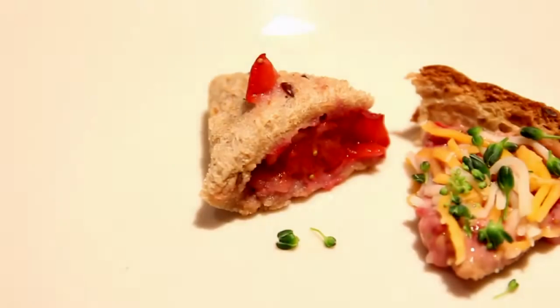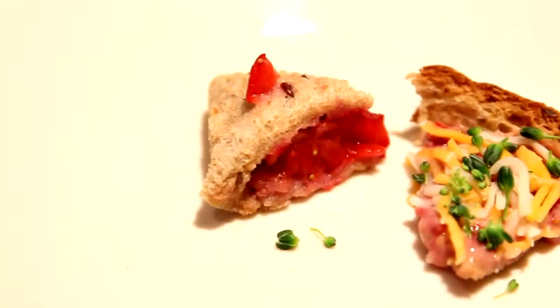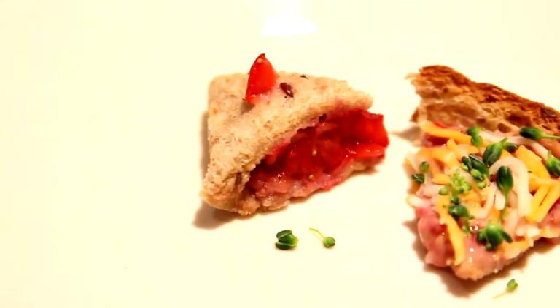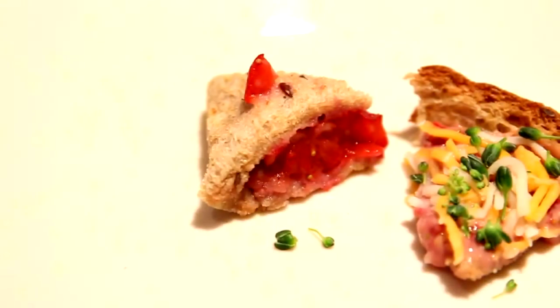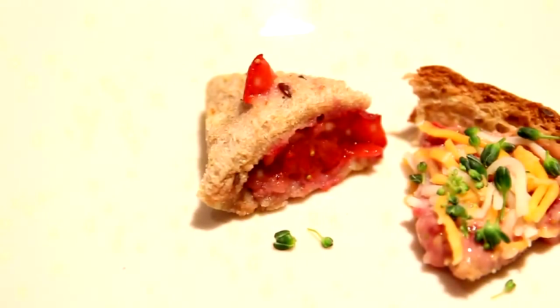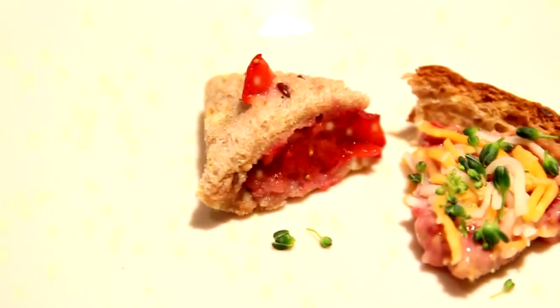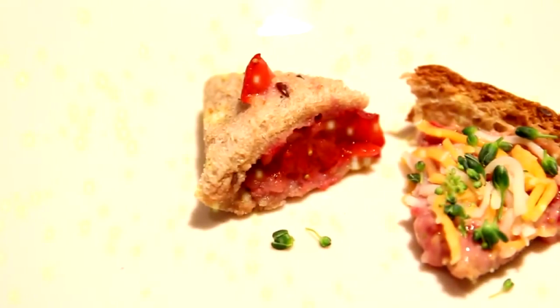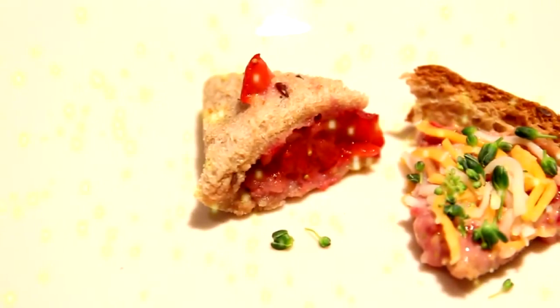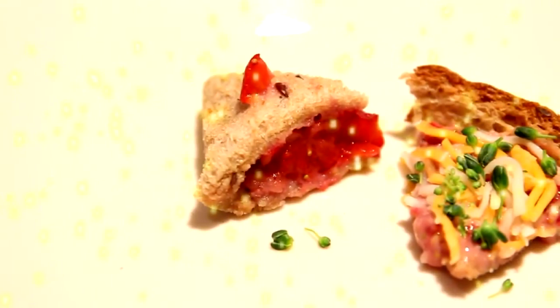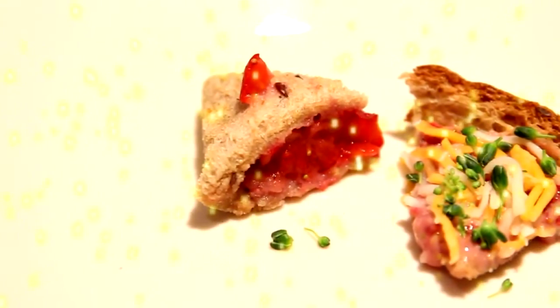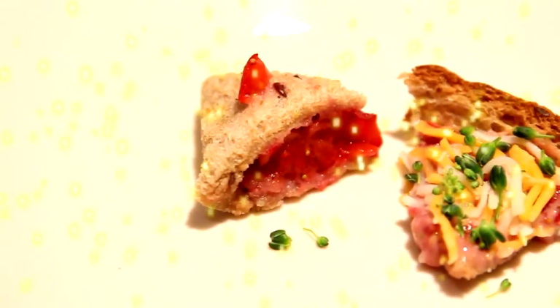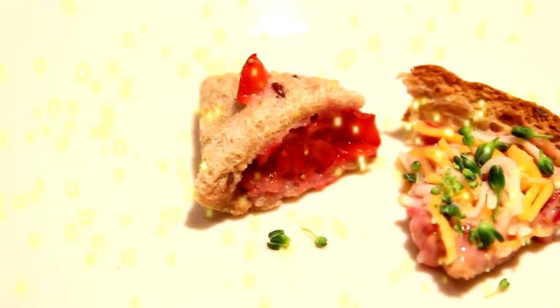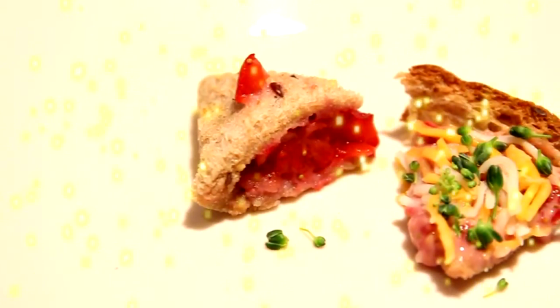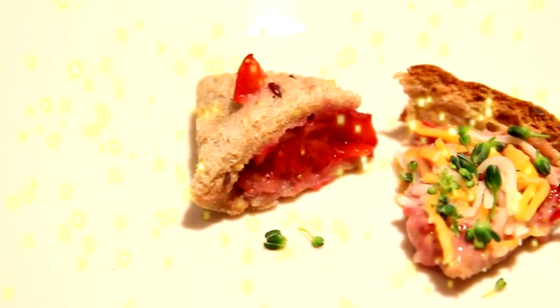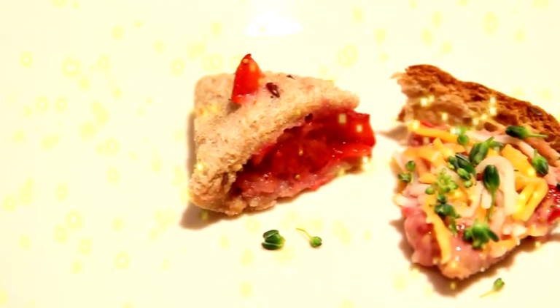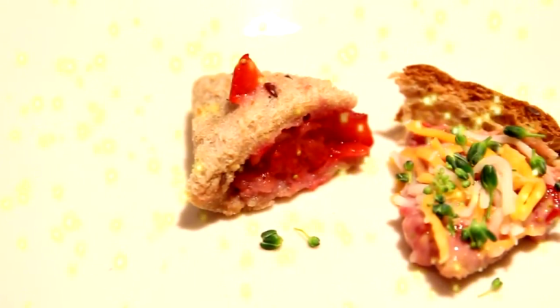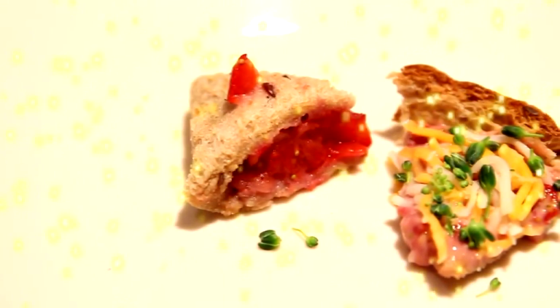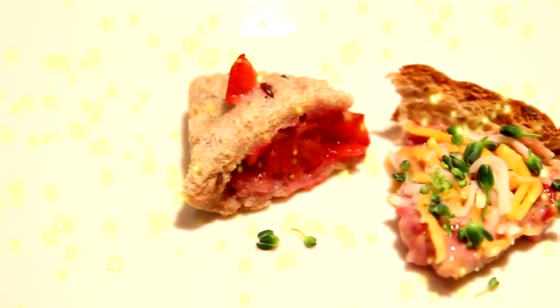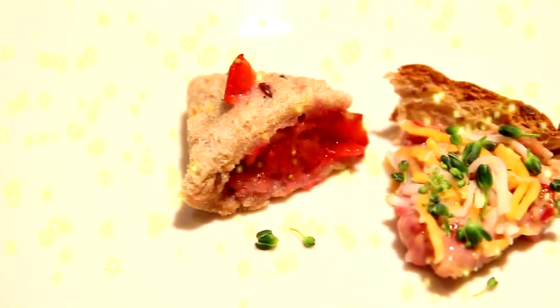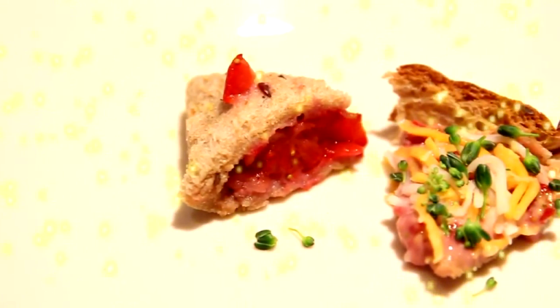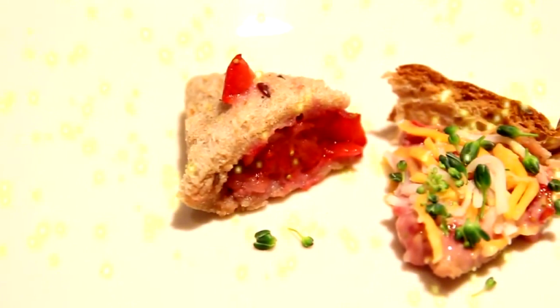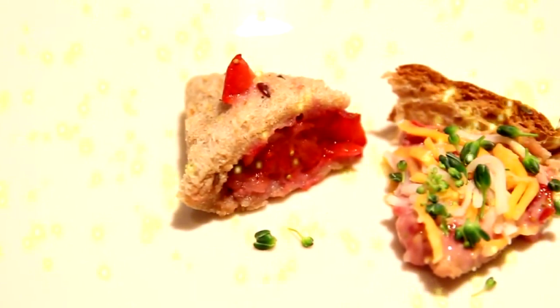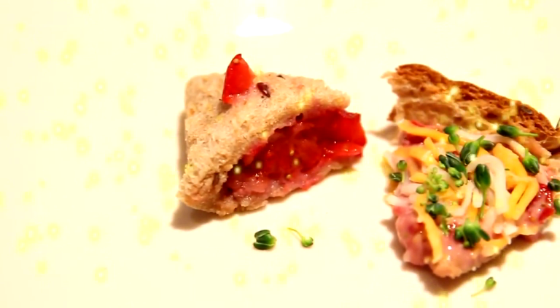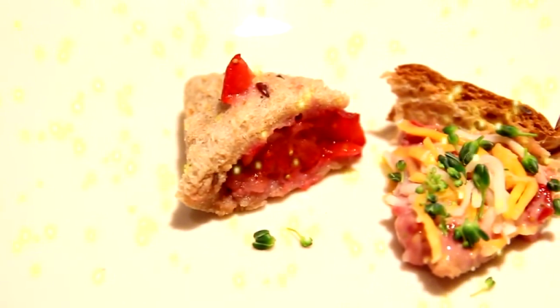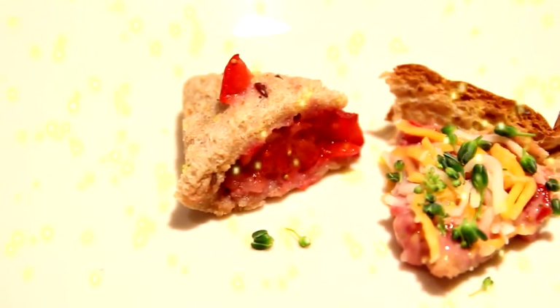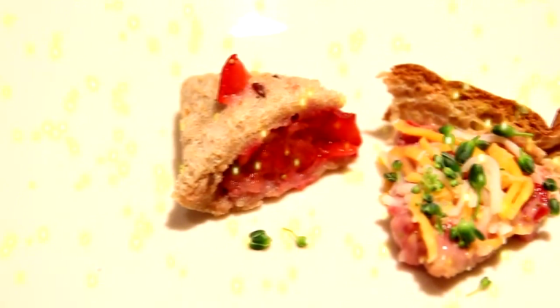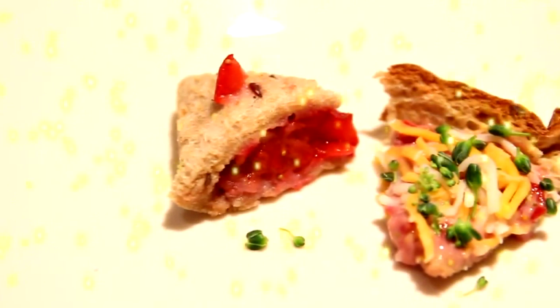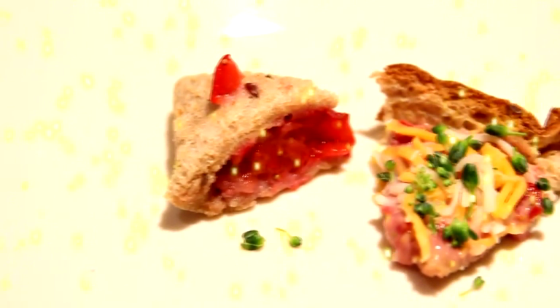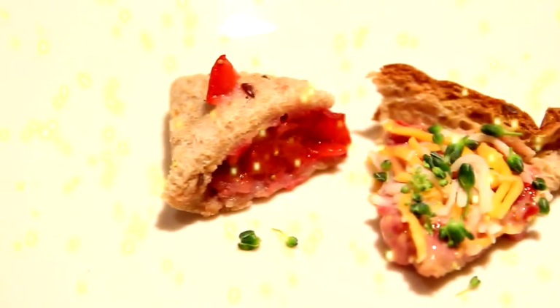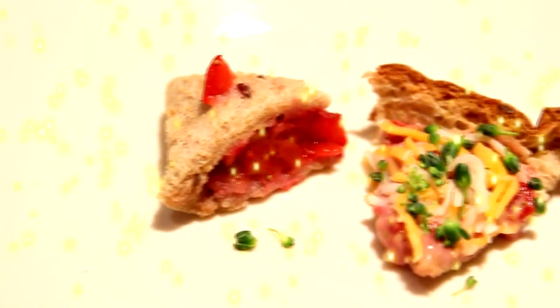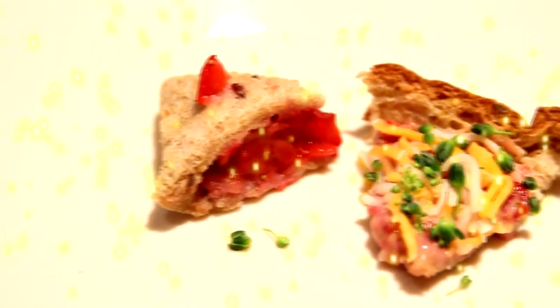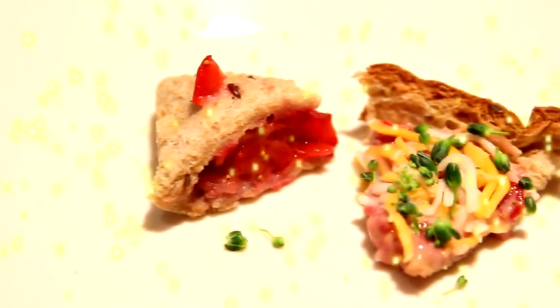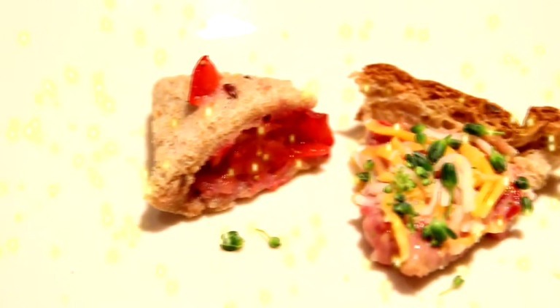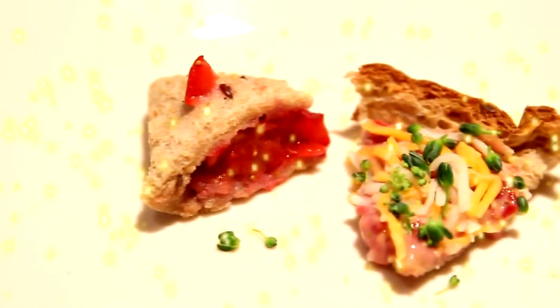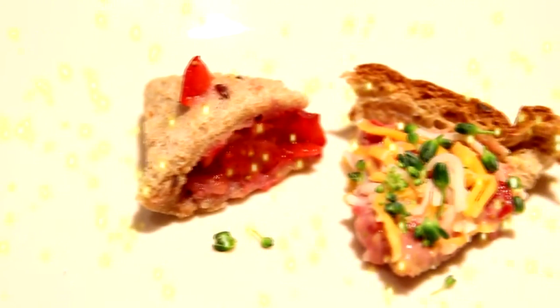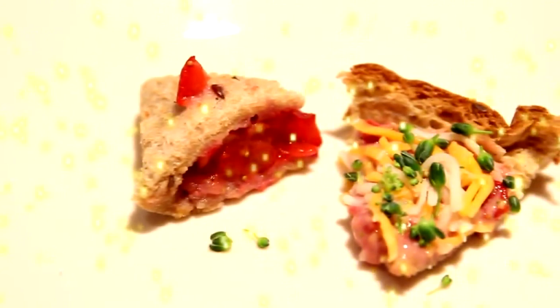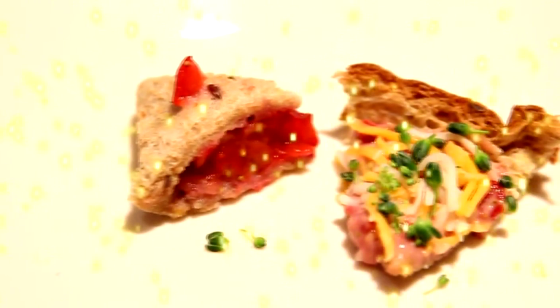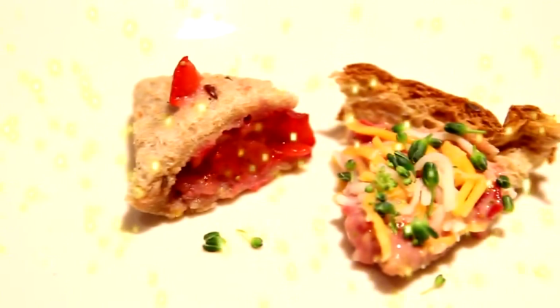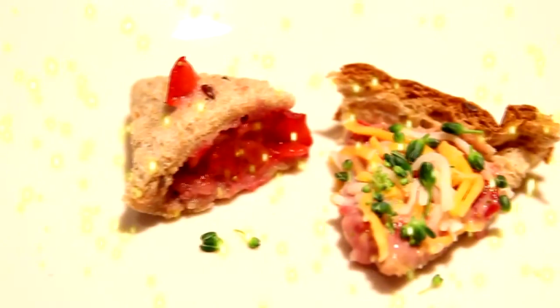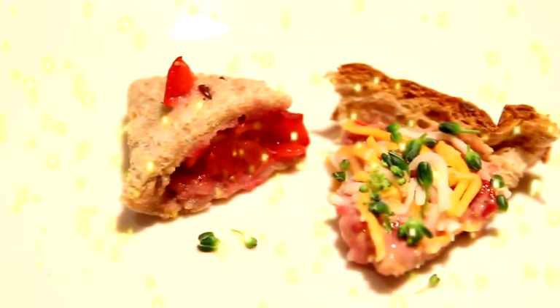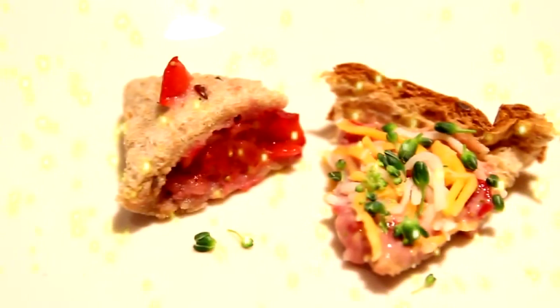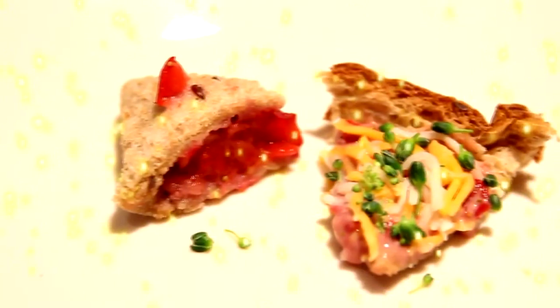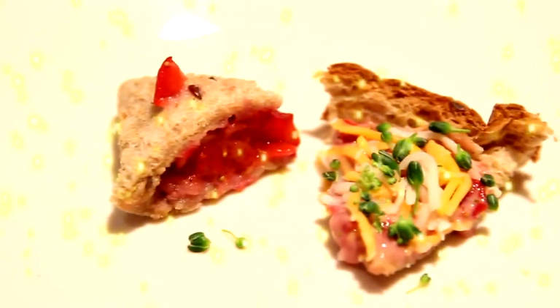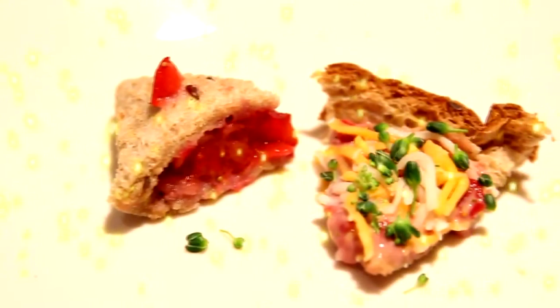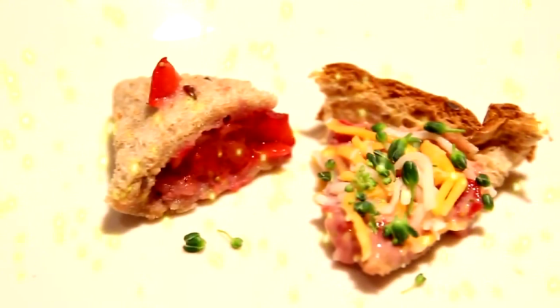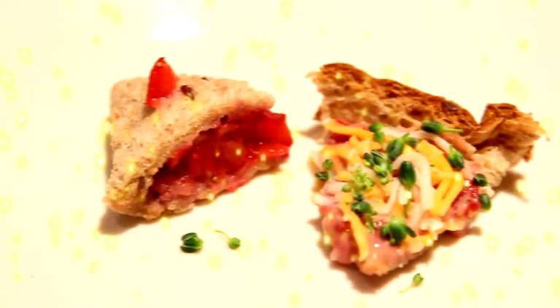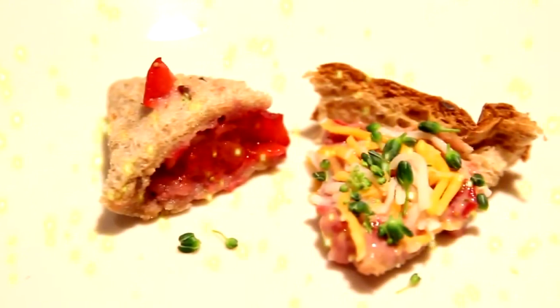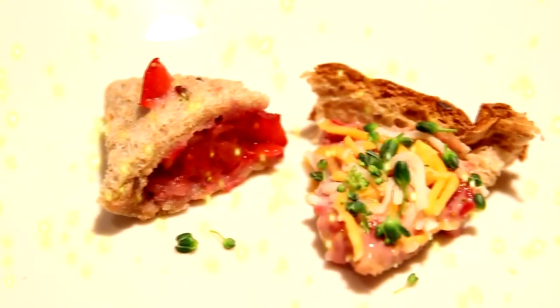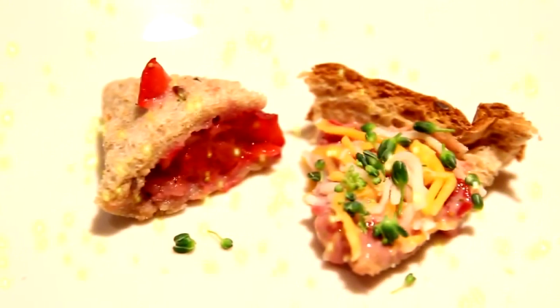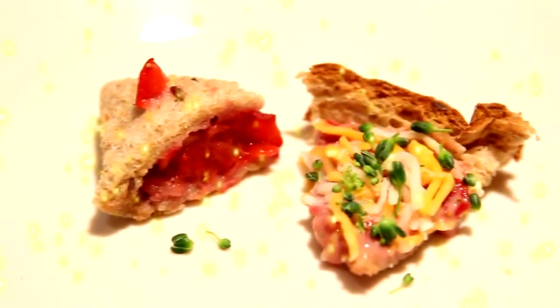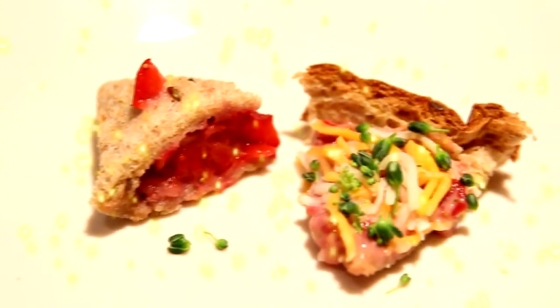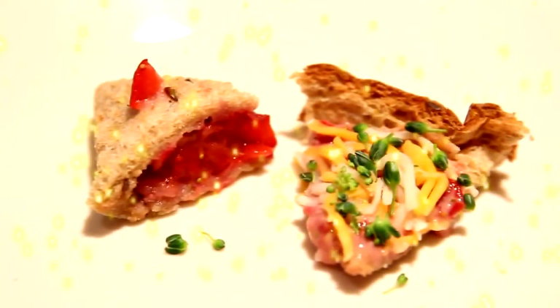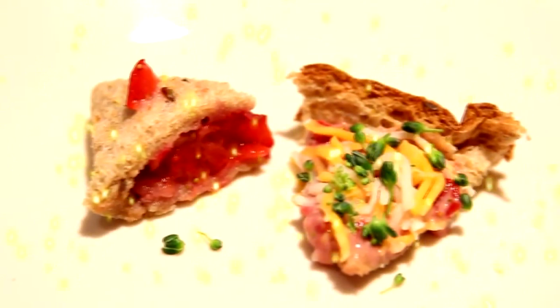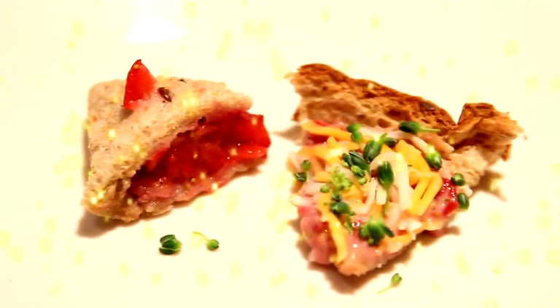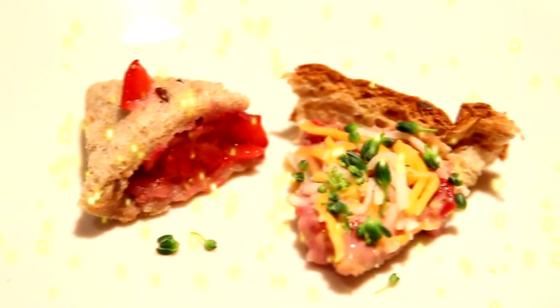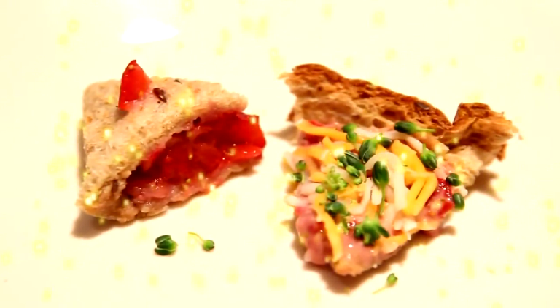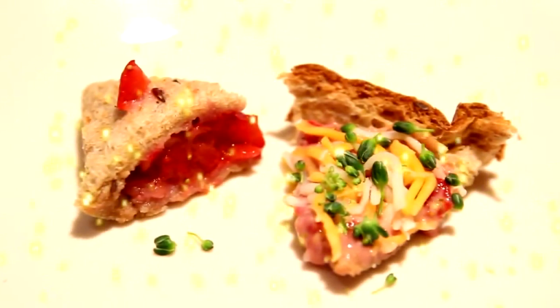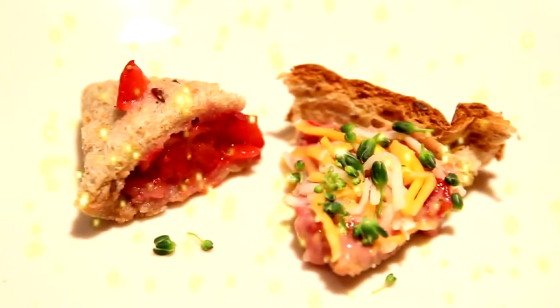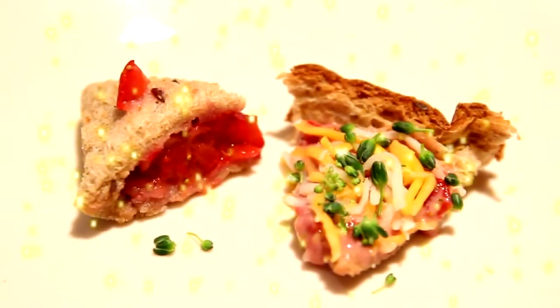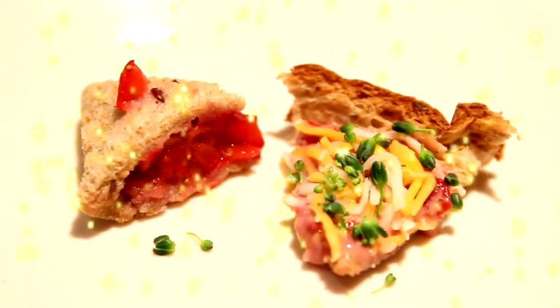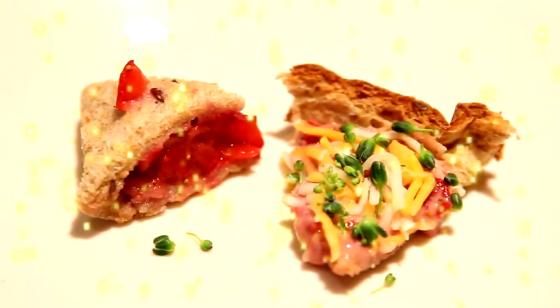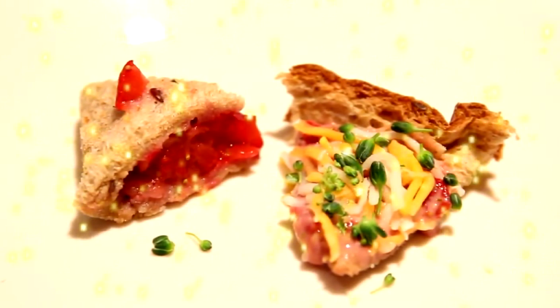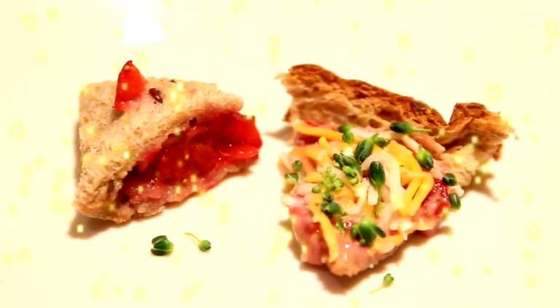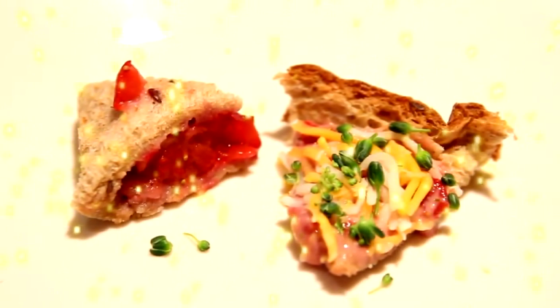Hey everyone, it's SparkleGirl00 and this video is how to make a hamster pie and pizza.